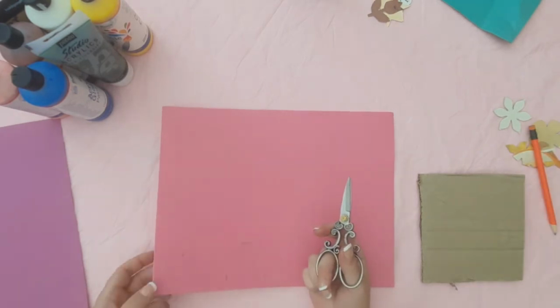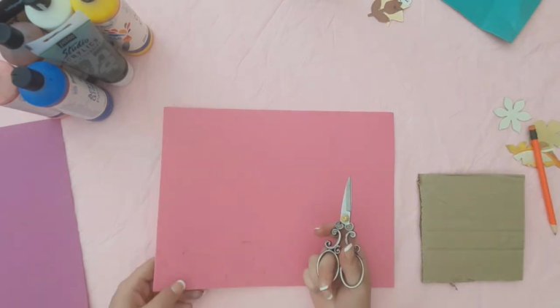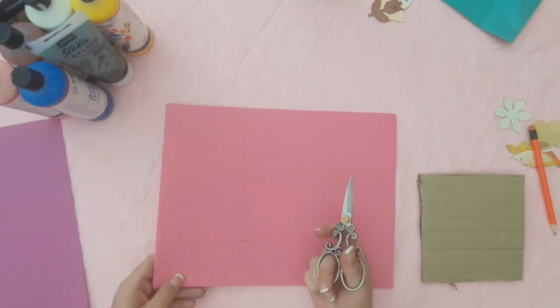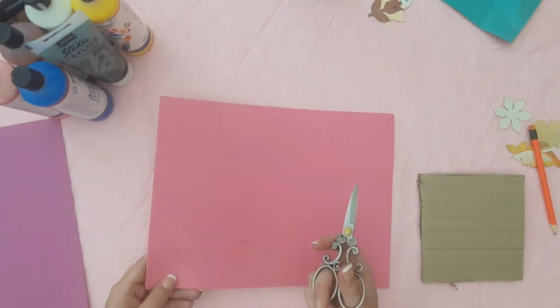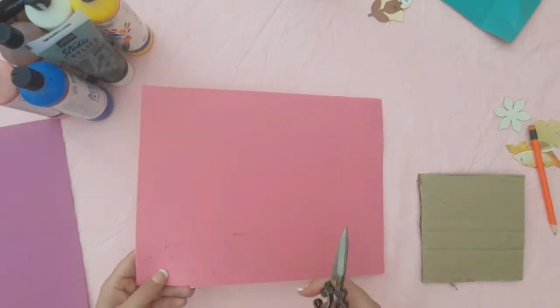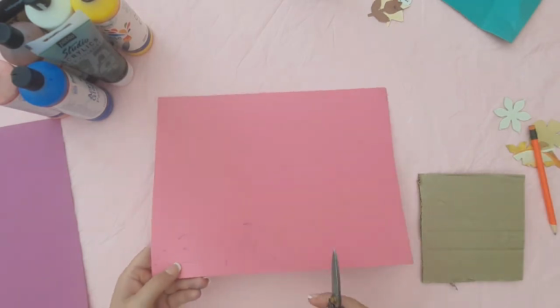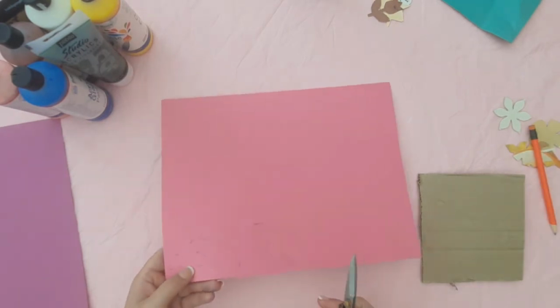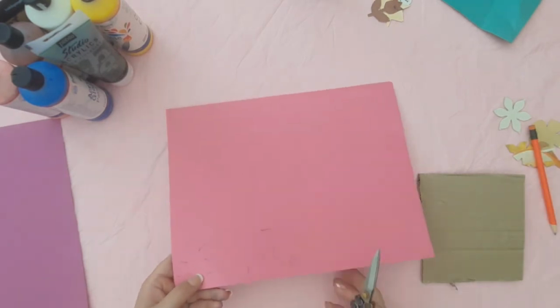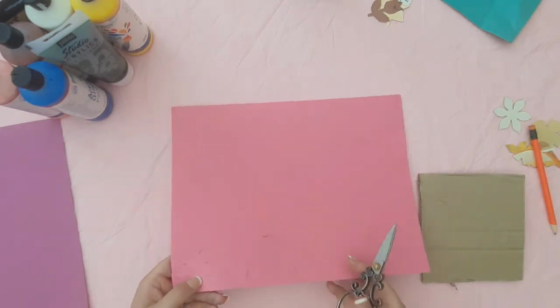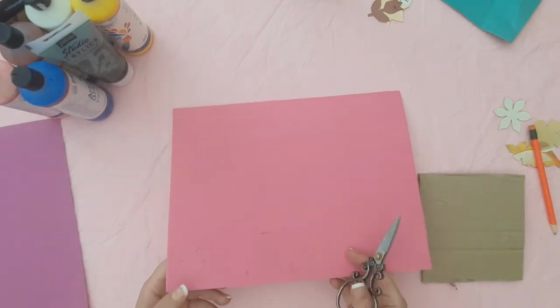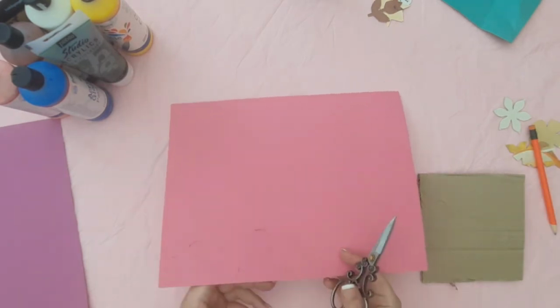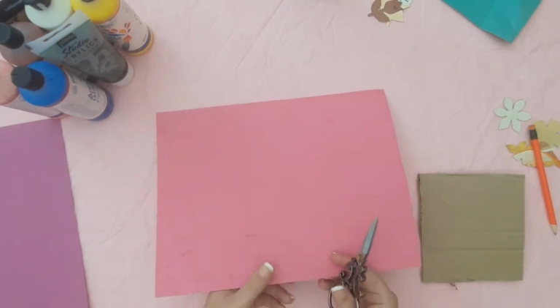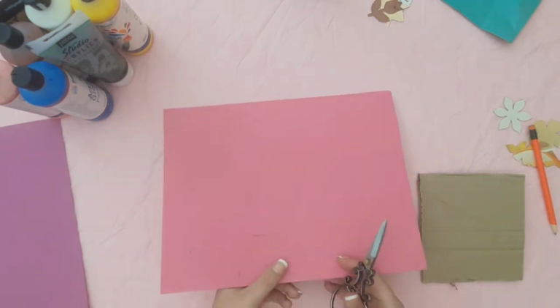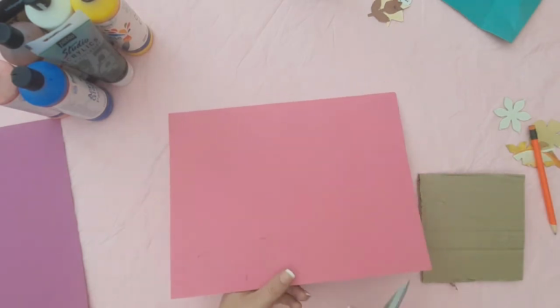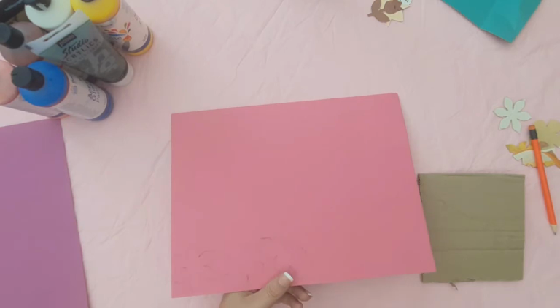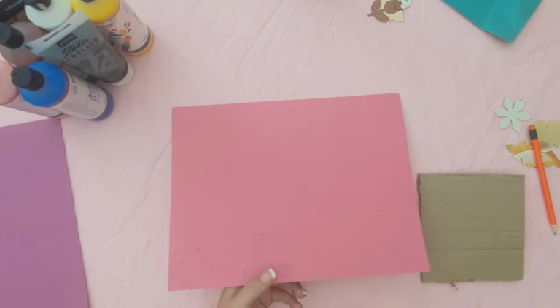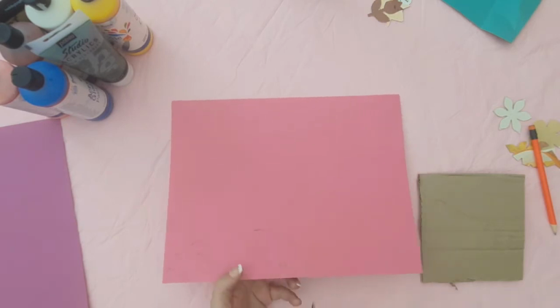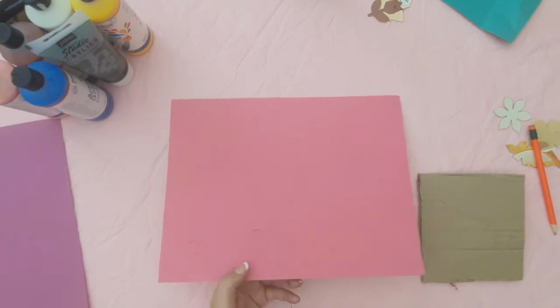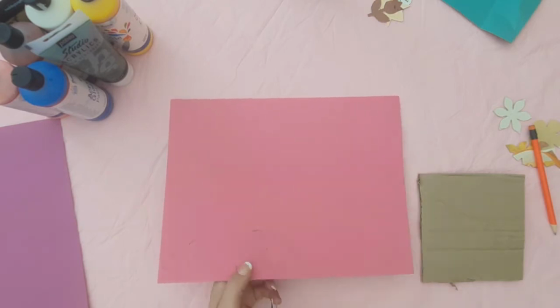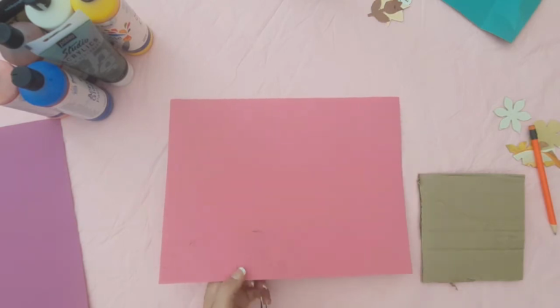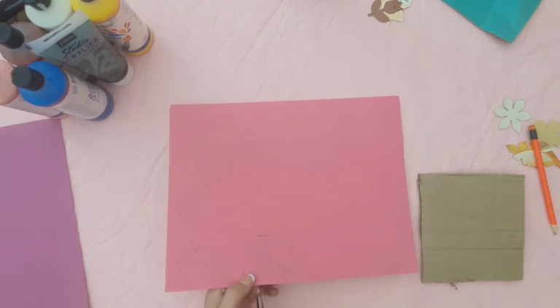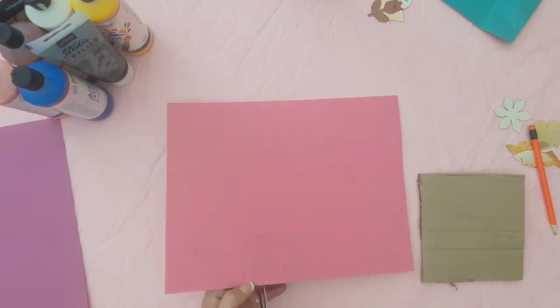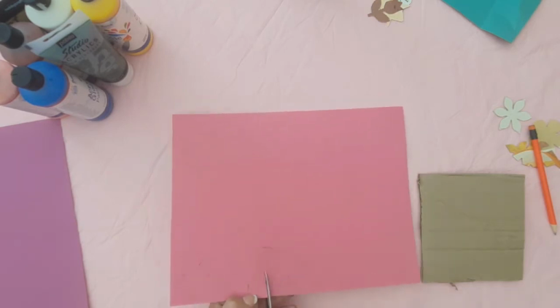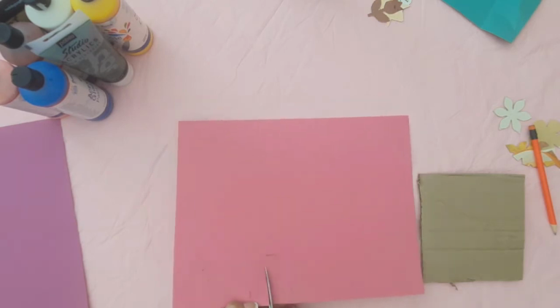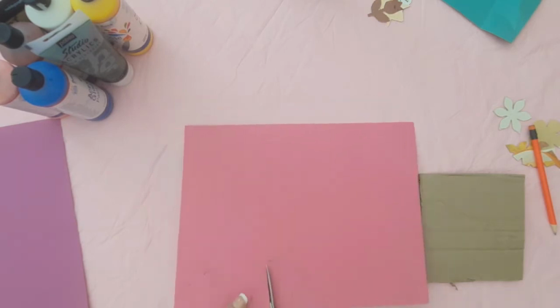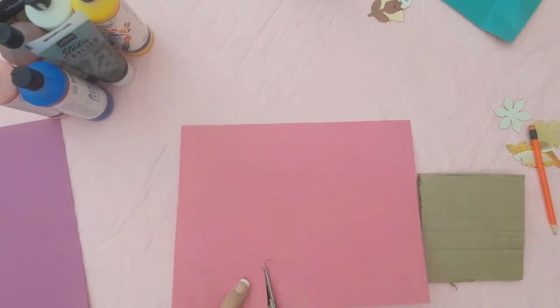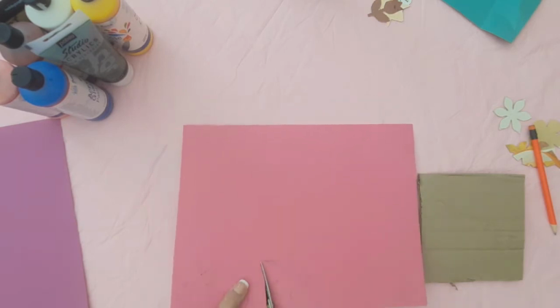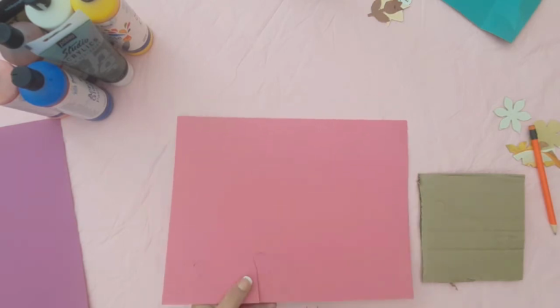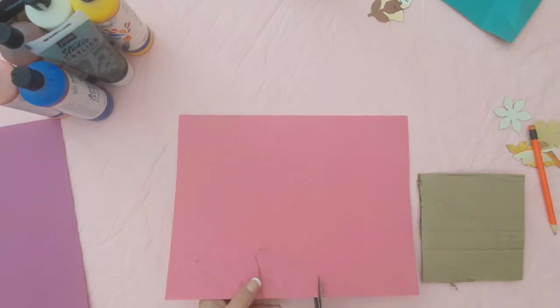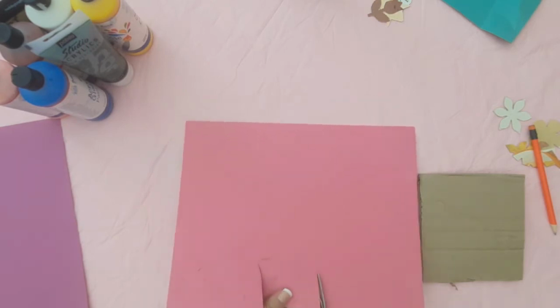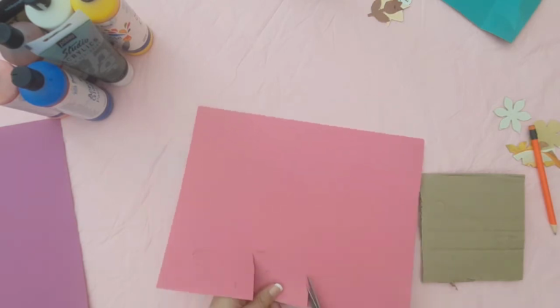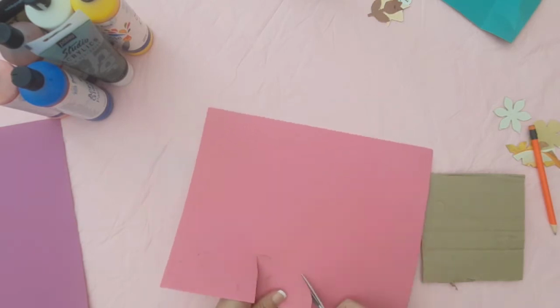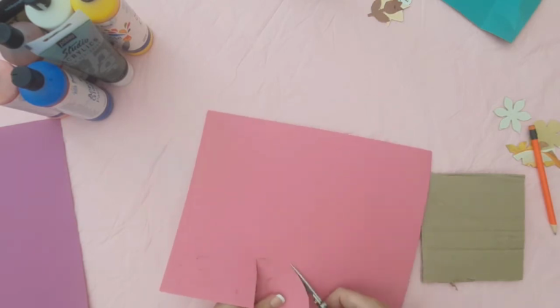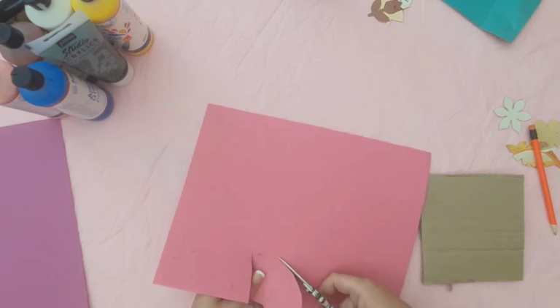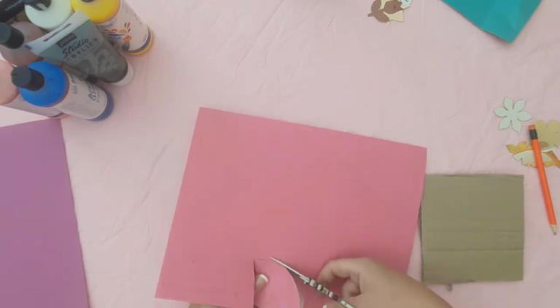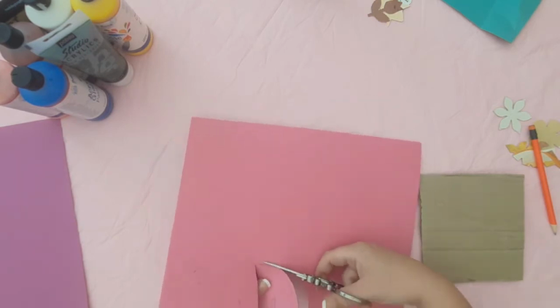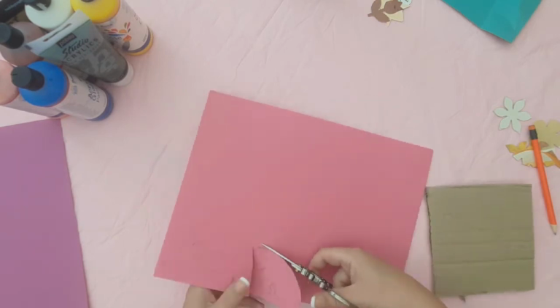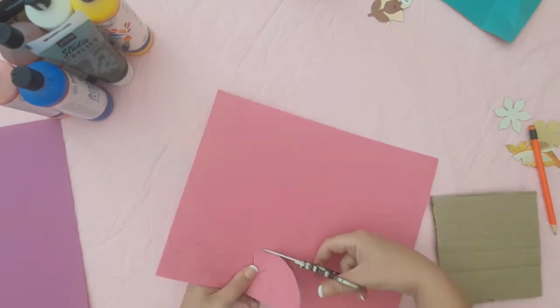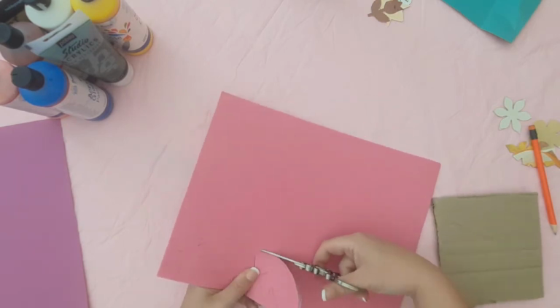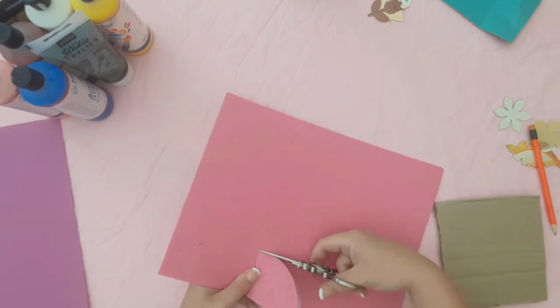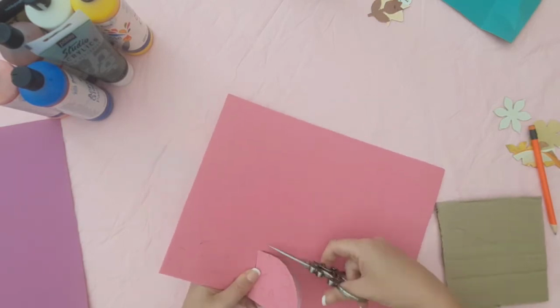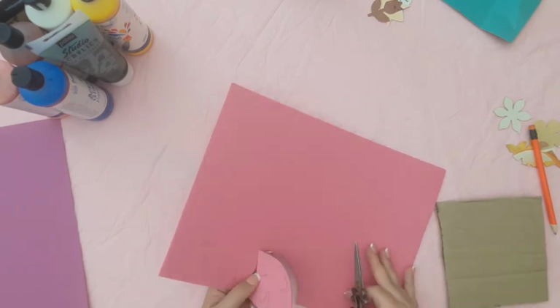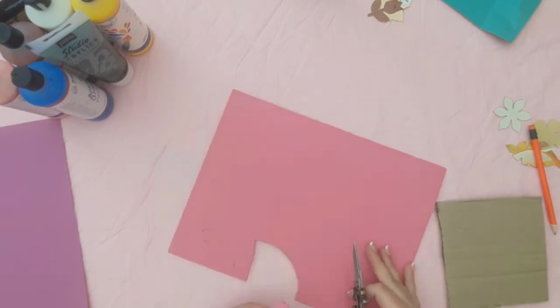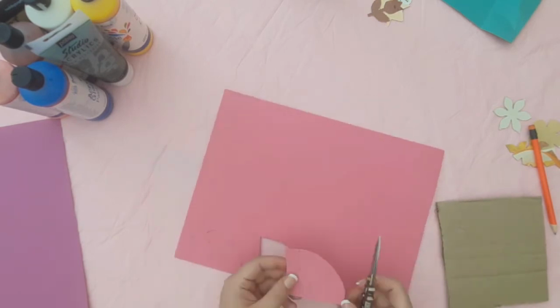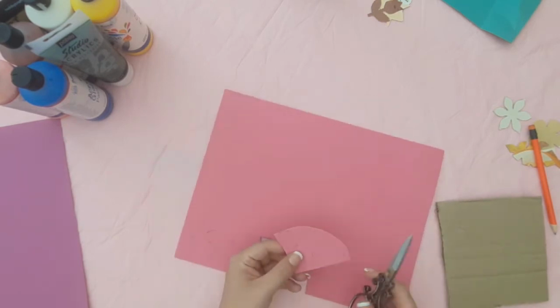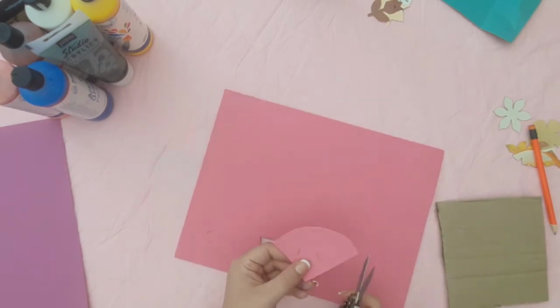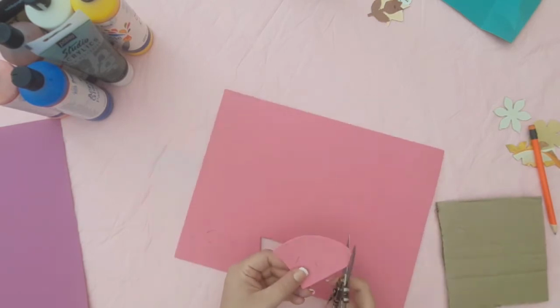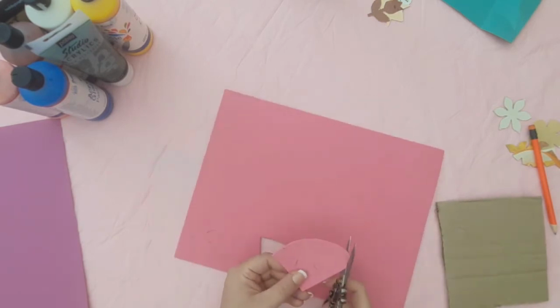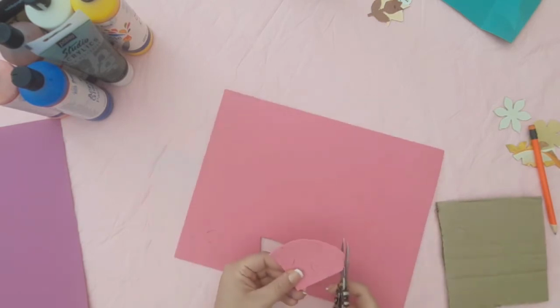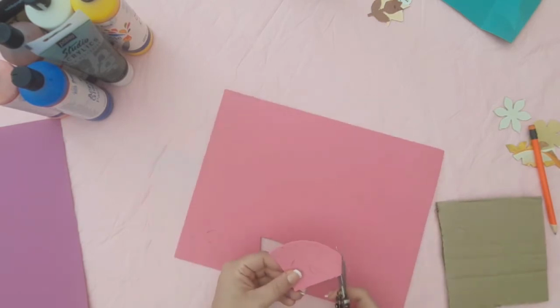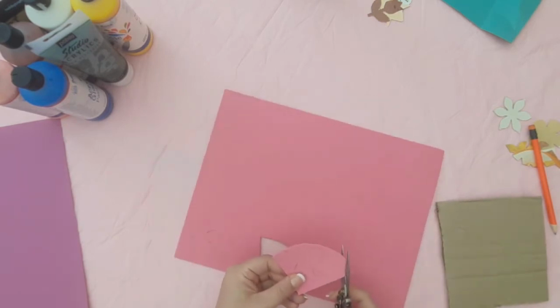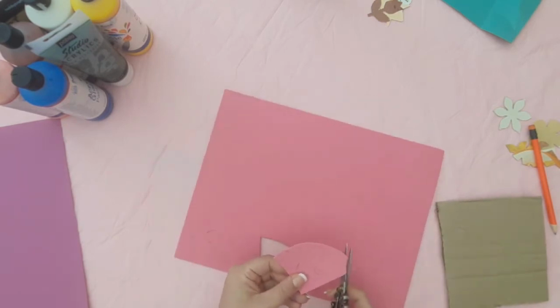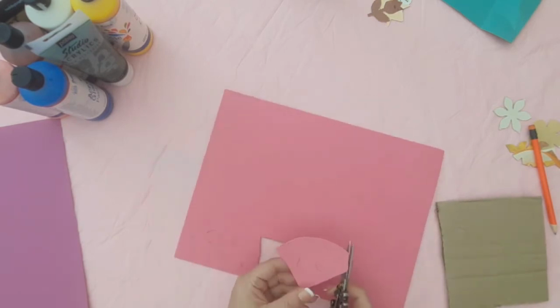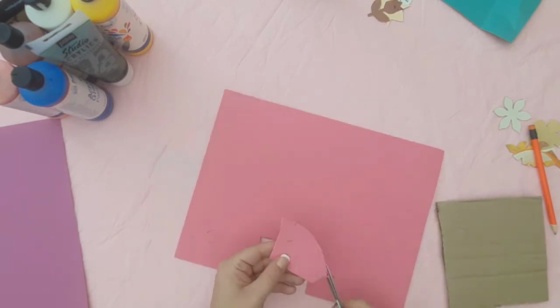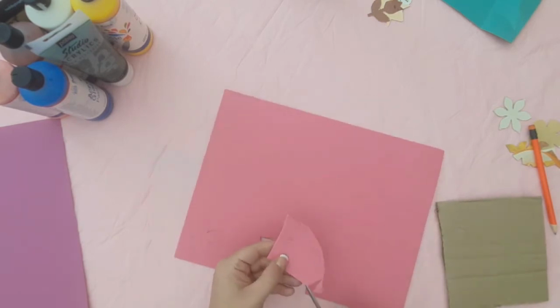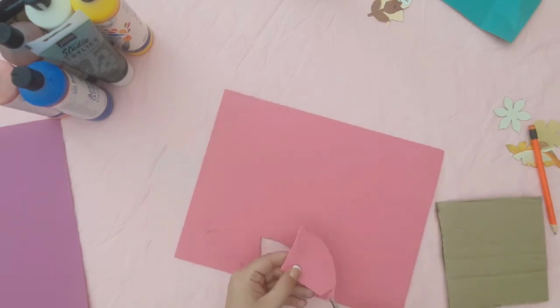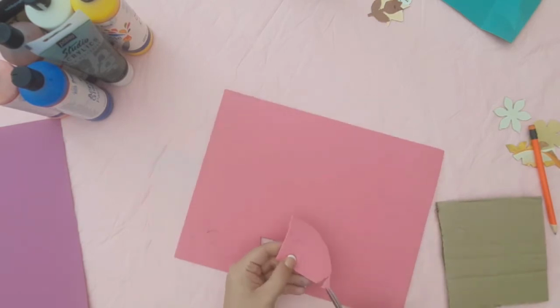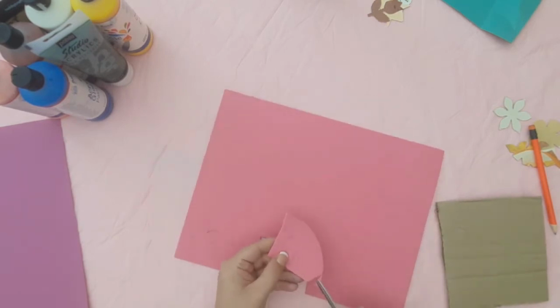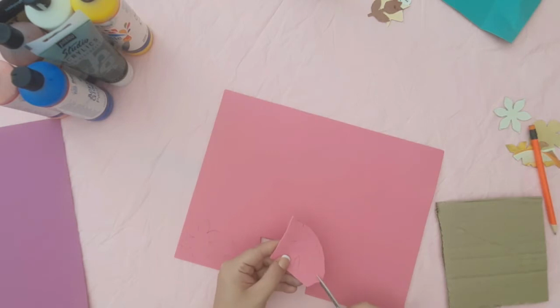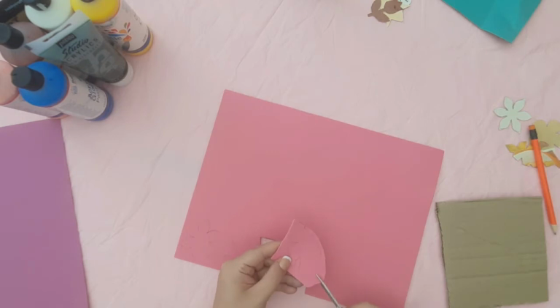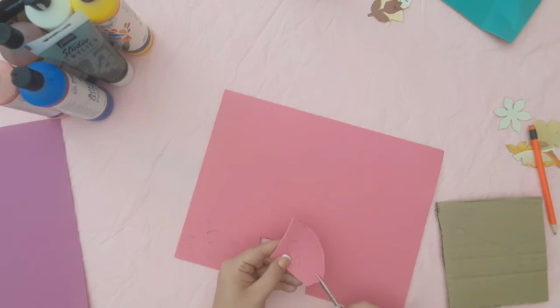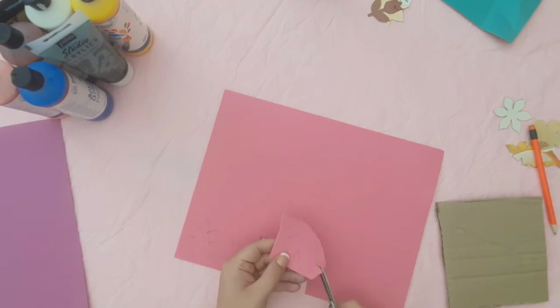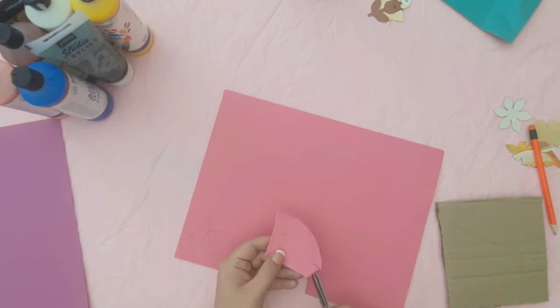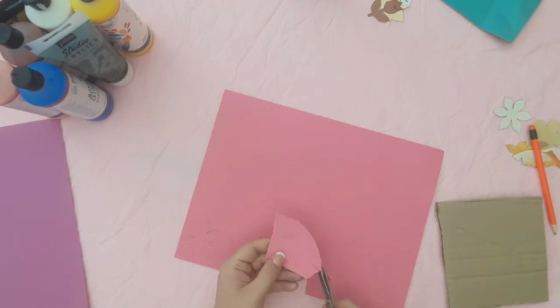Then you can go ahead and cut out your shapes. Try and cut them as neatly as you can.